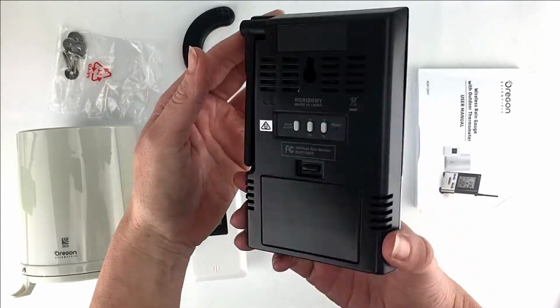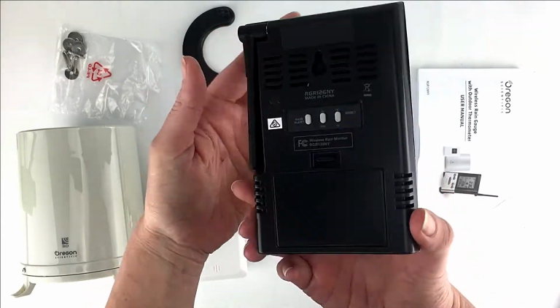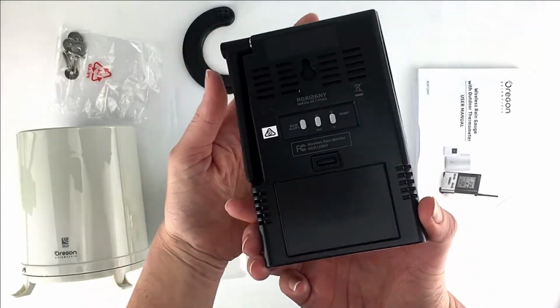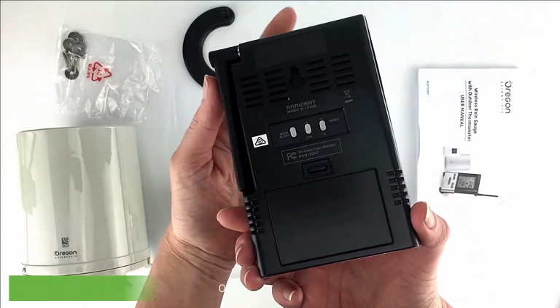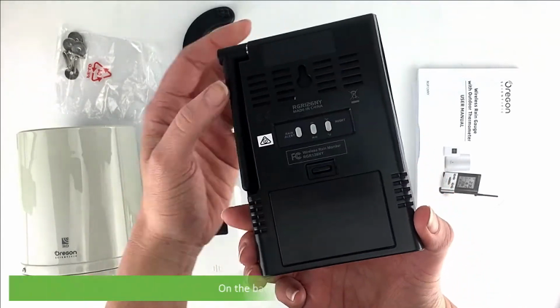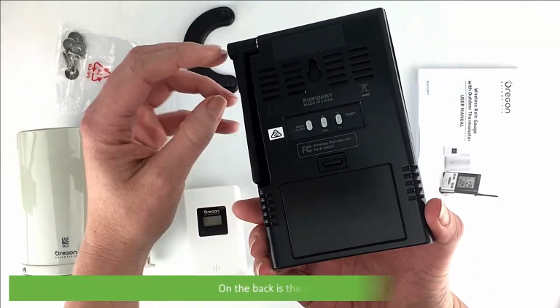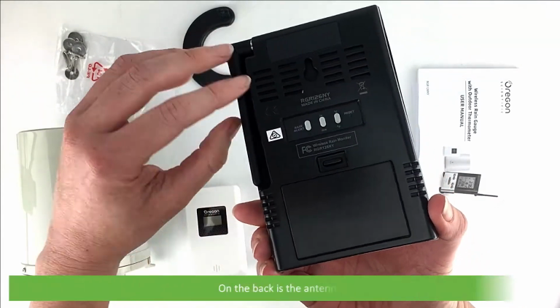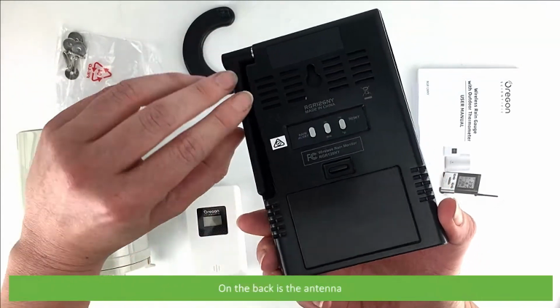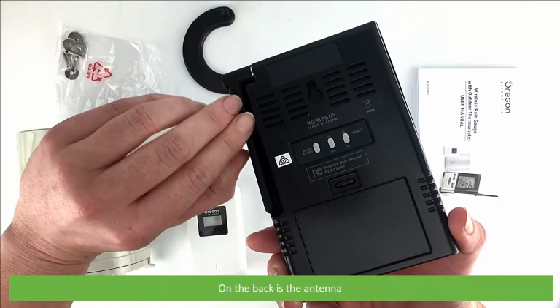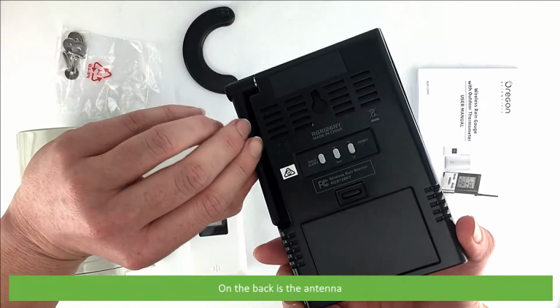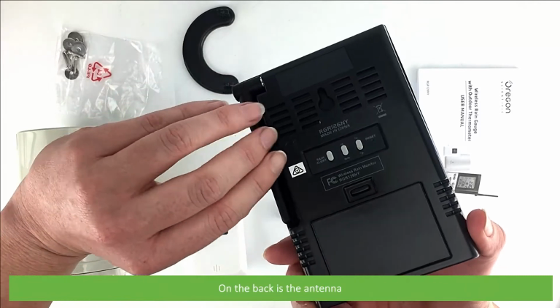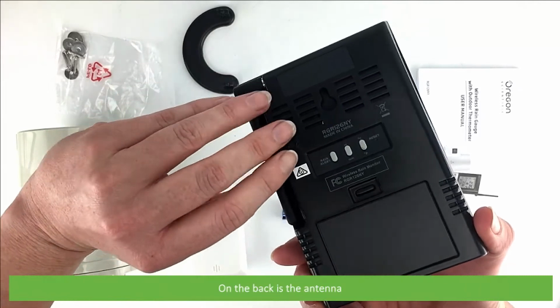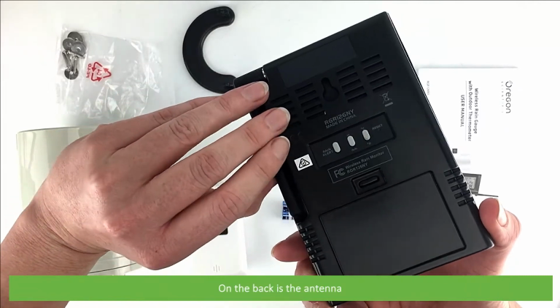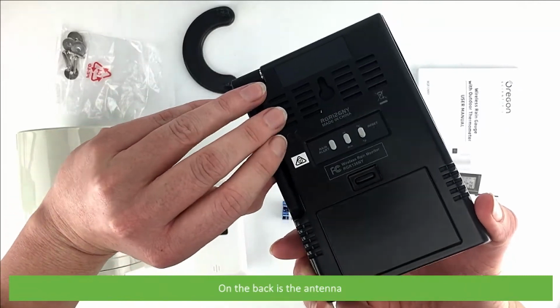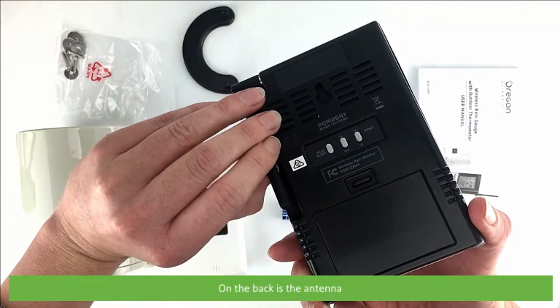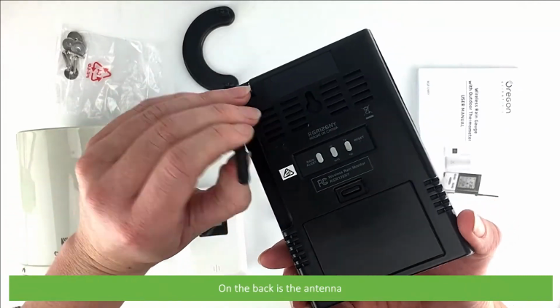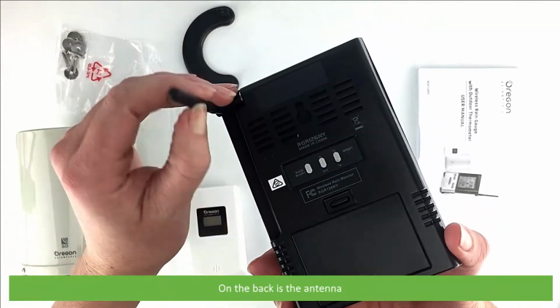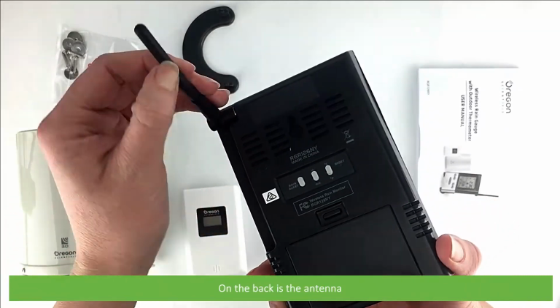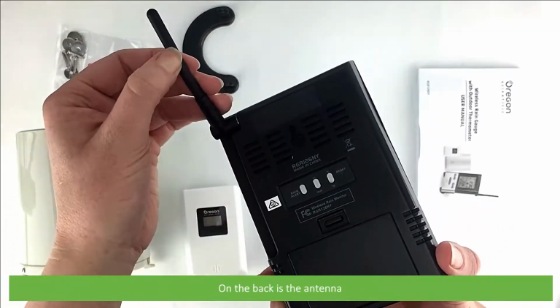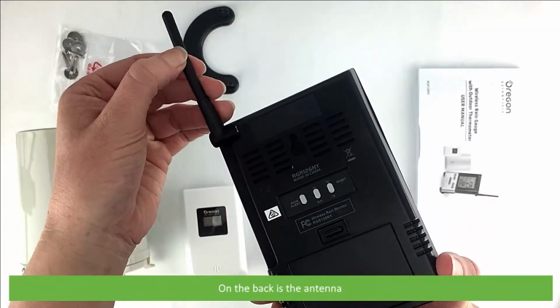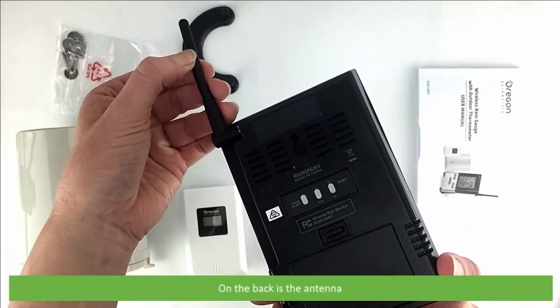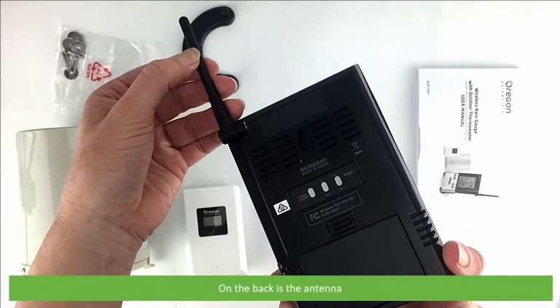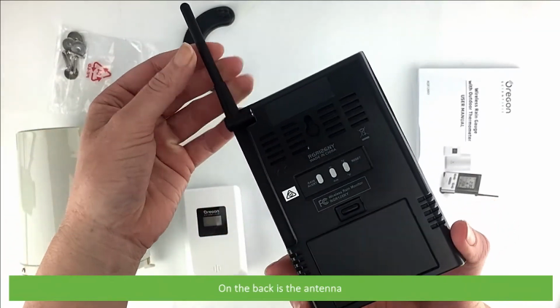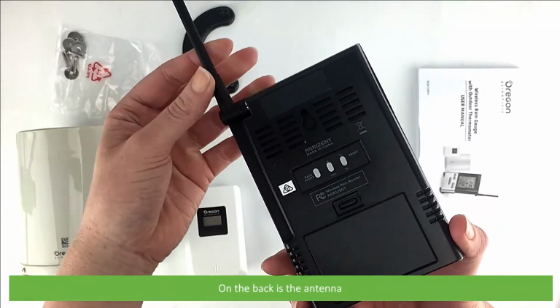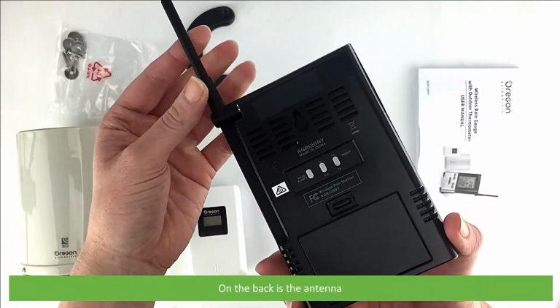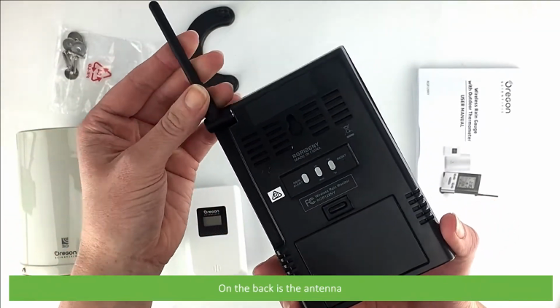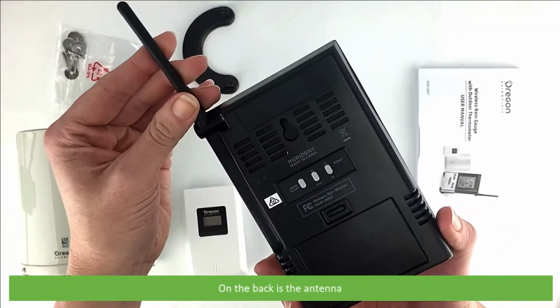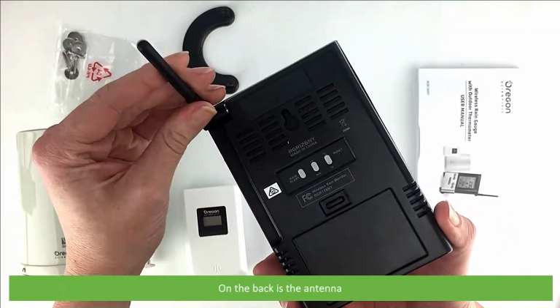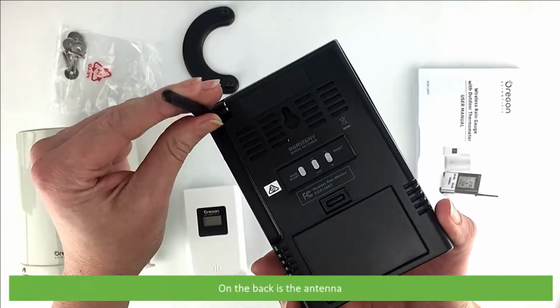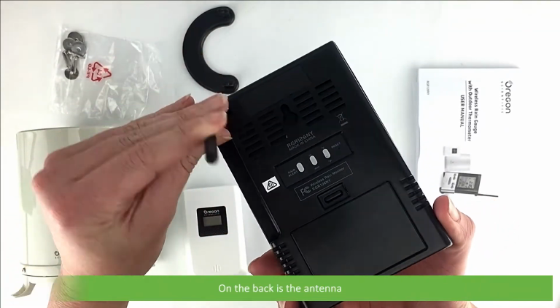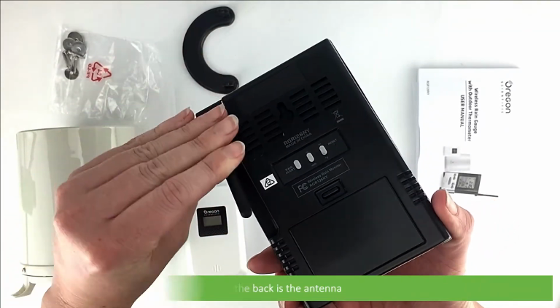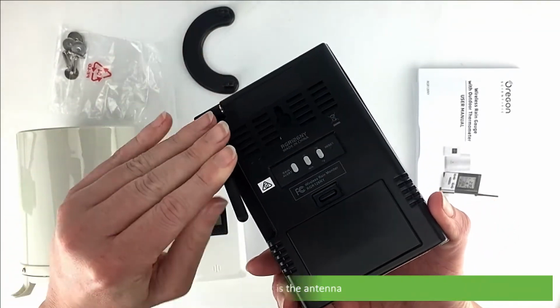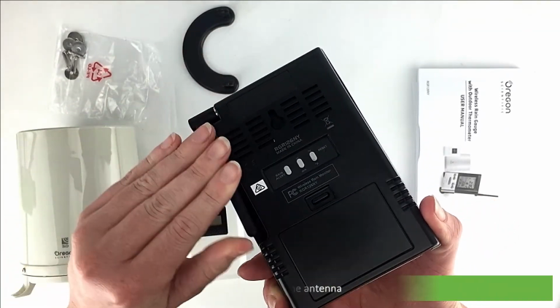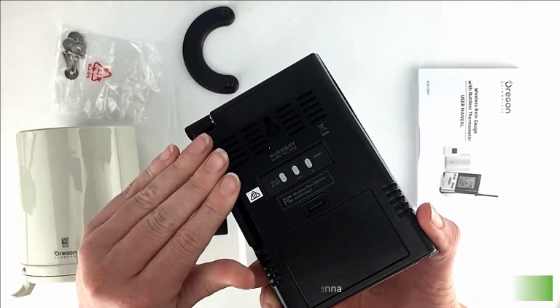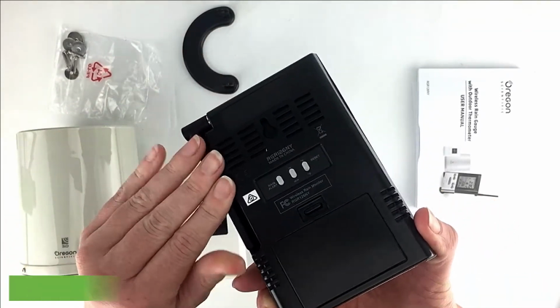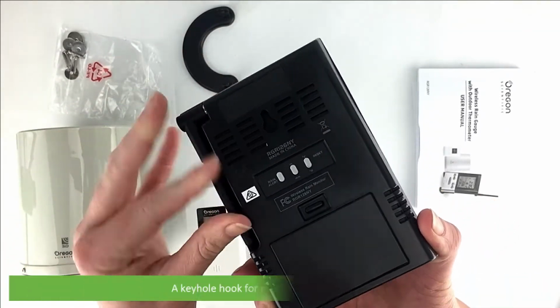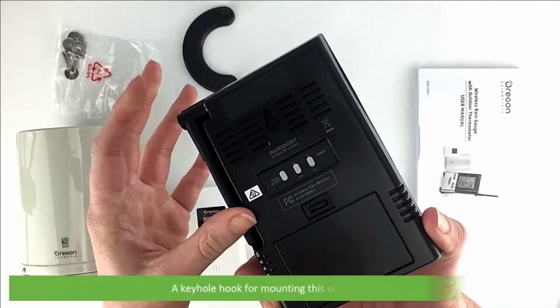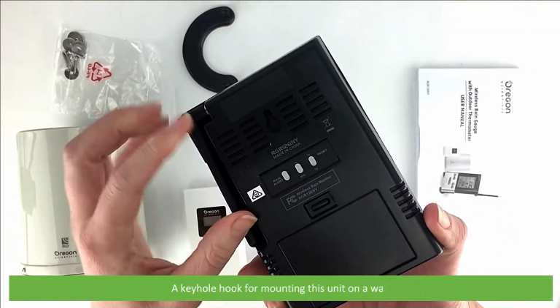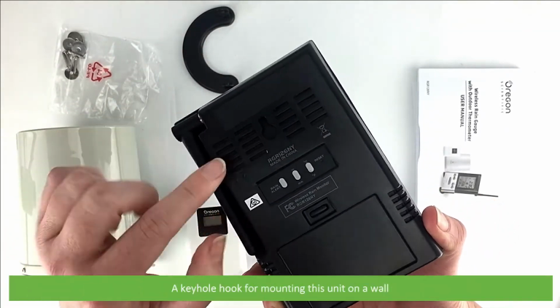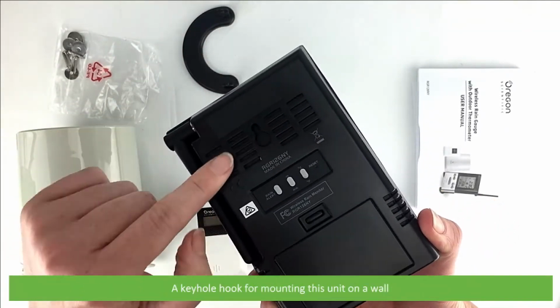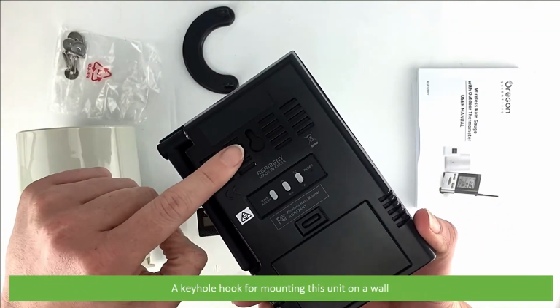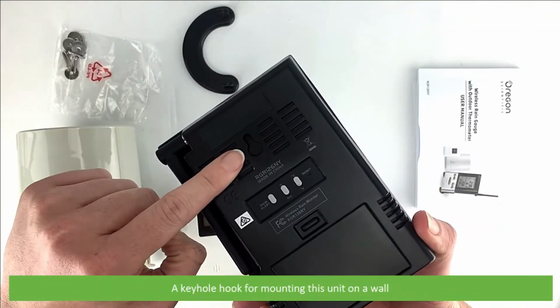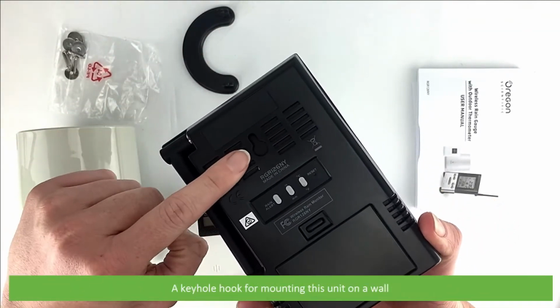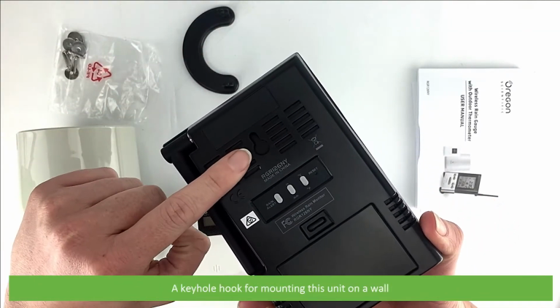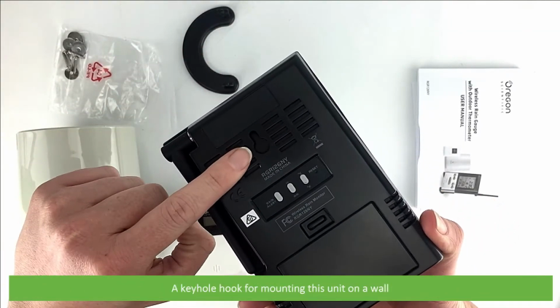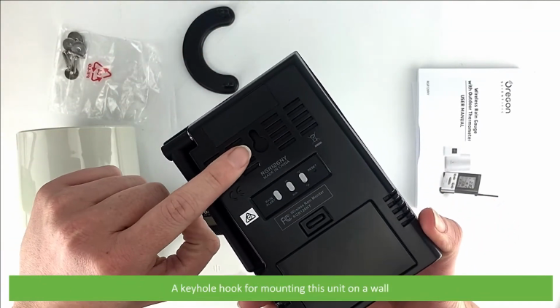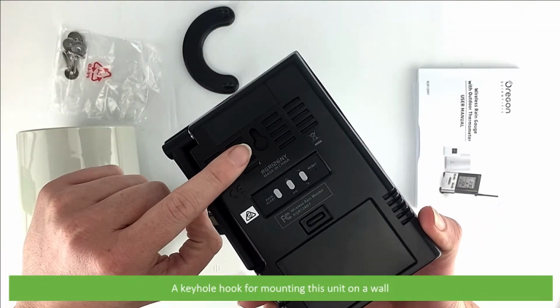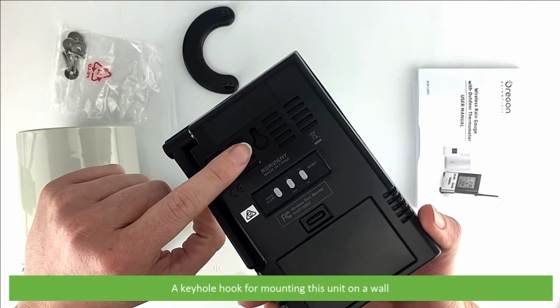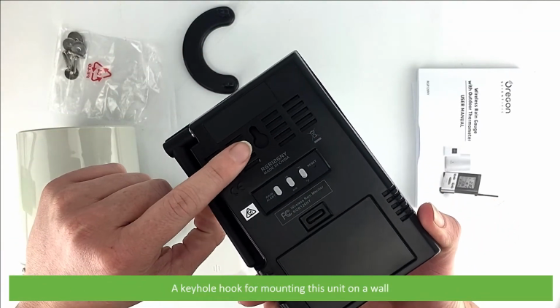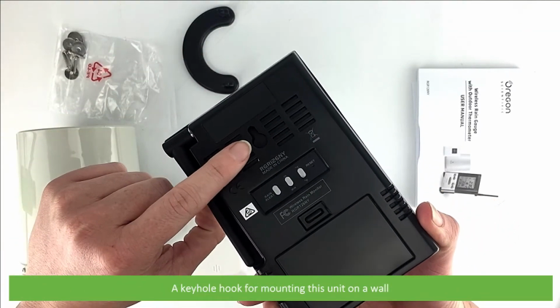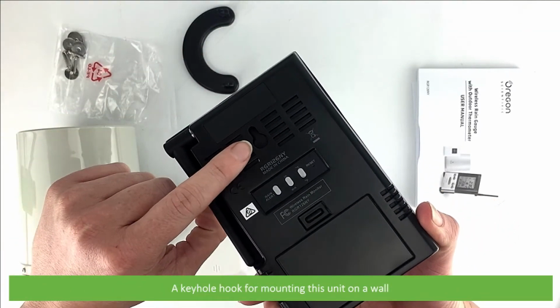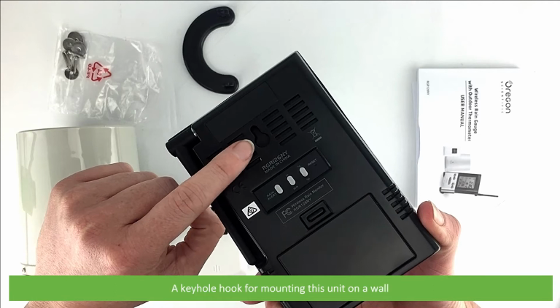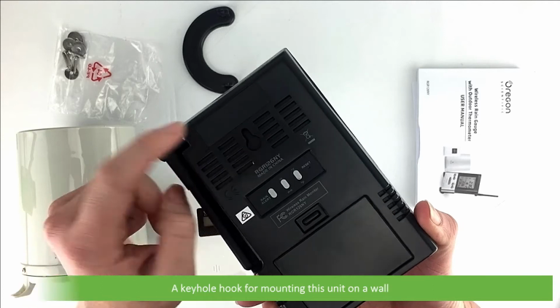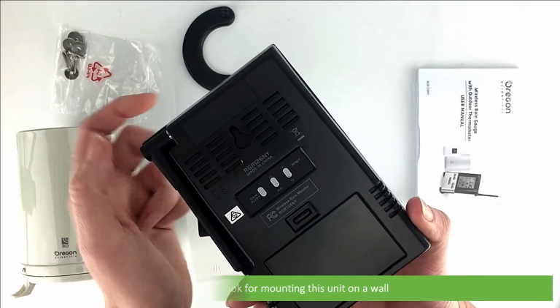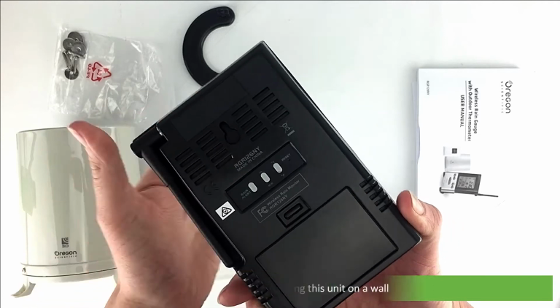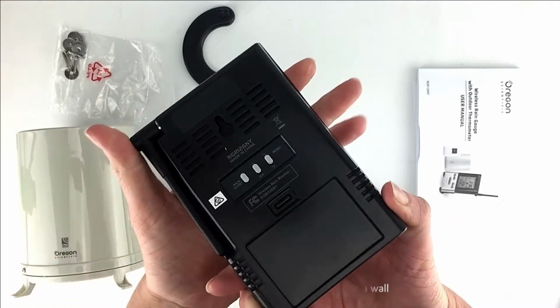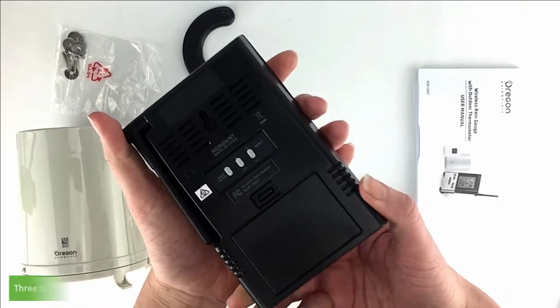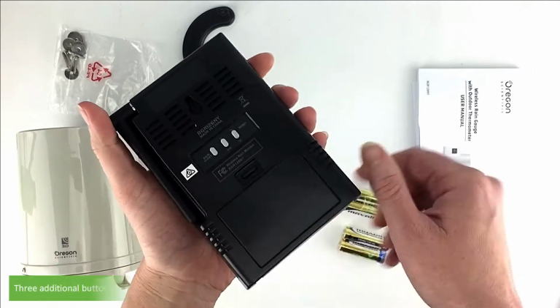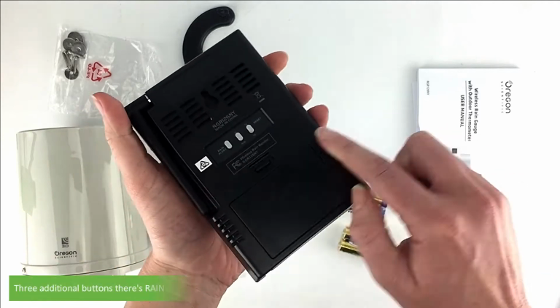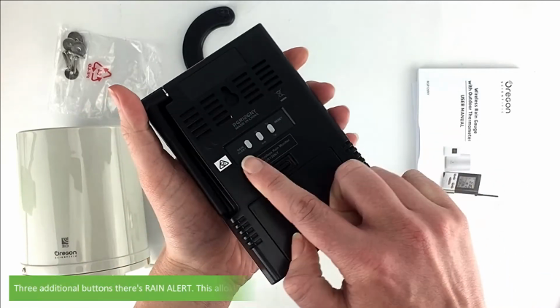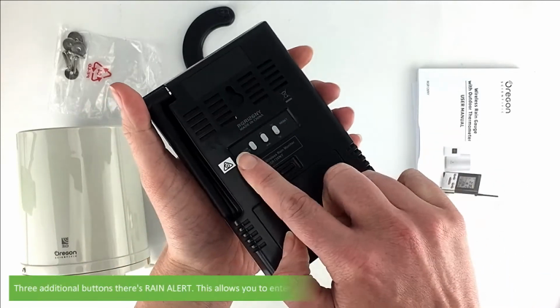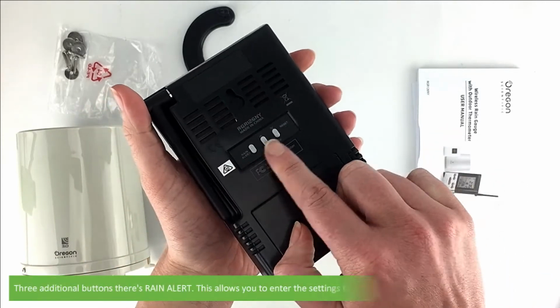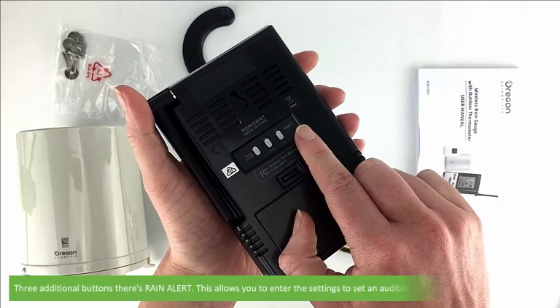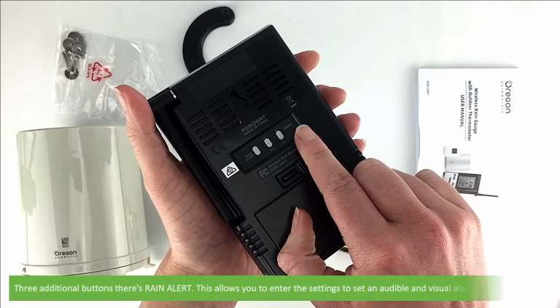On the back of the console is the antenna, a keyhole hook for mounting the unit on a wall, and three additional buttons.